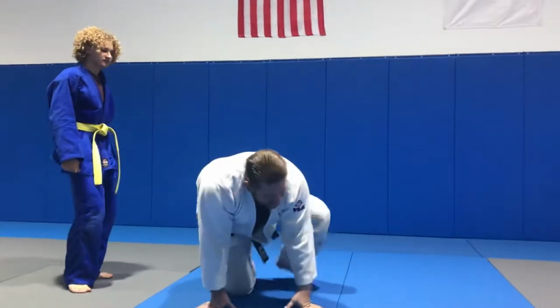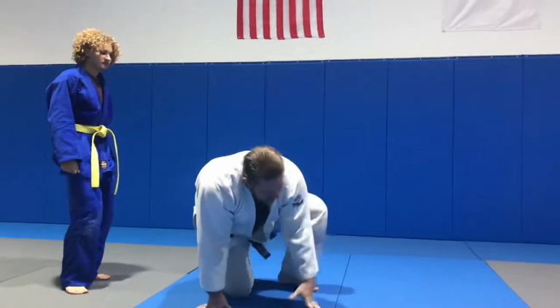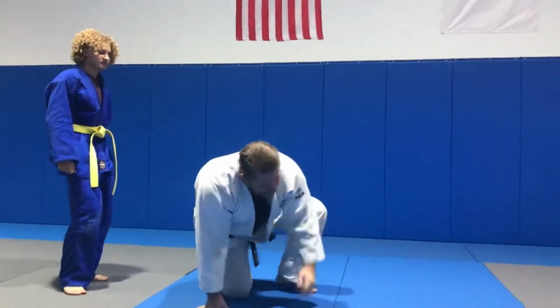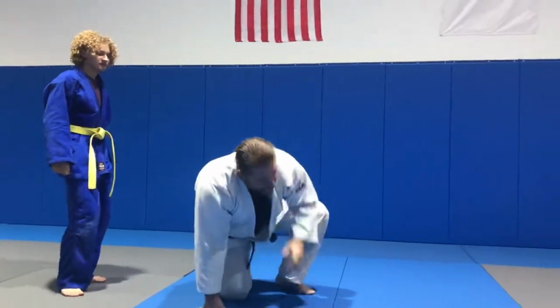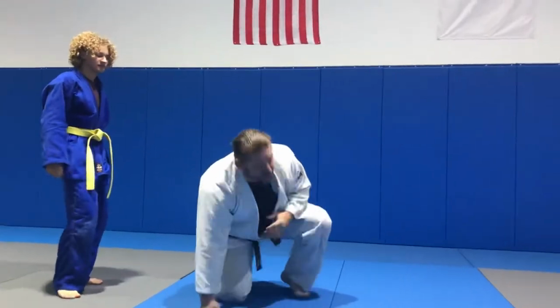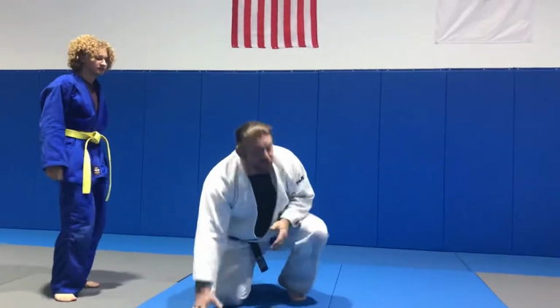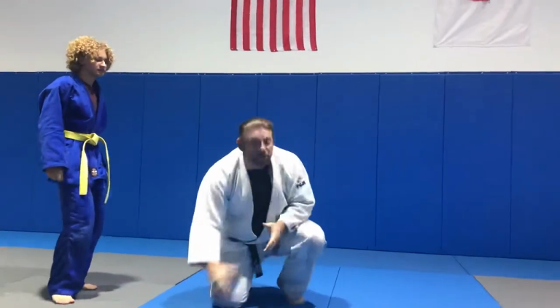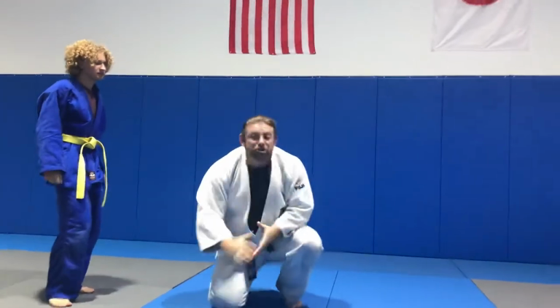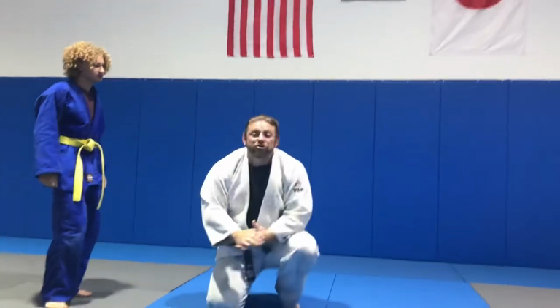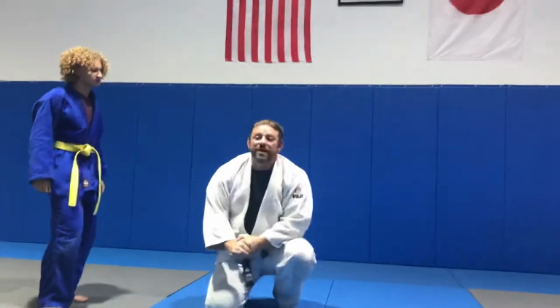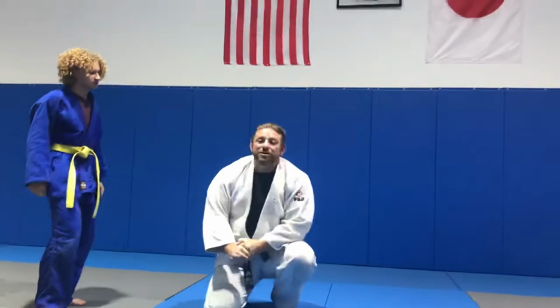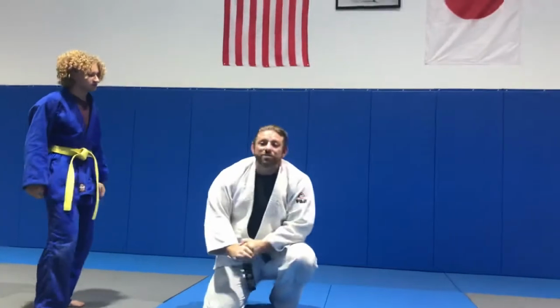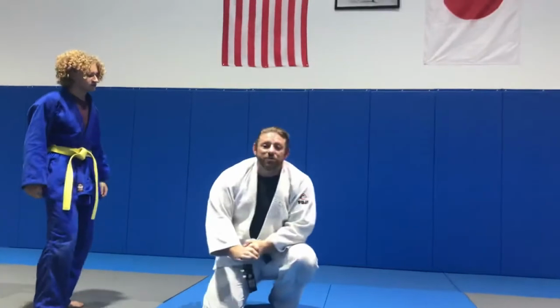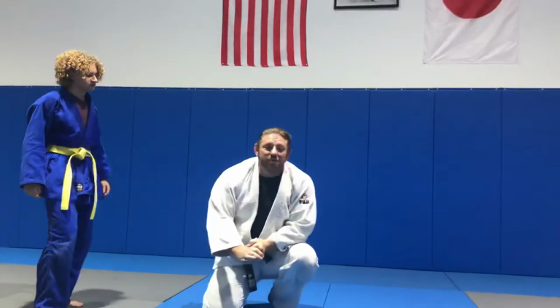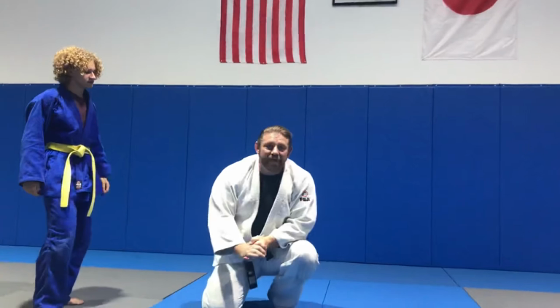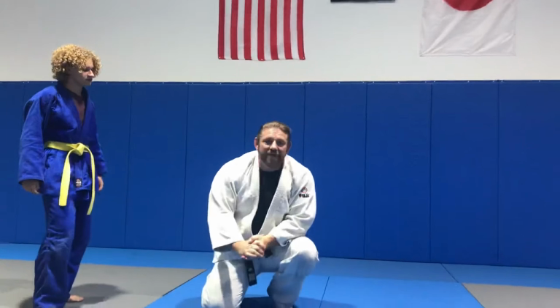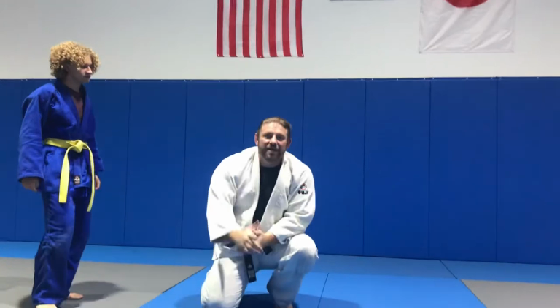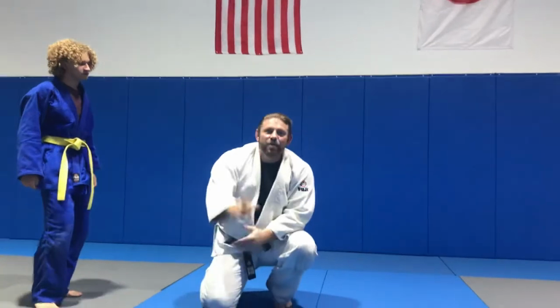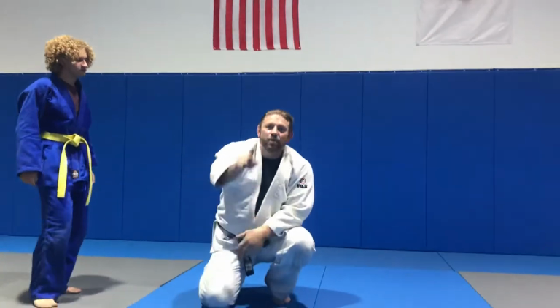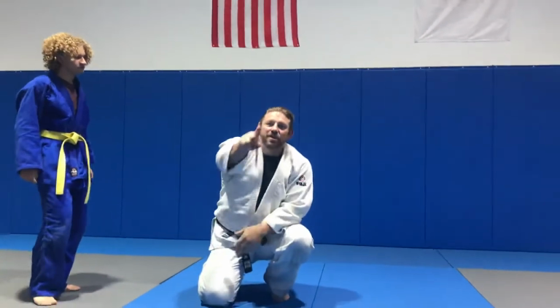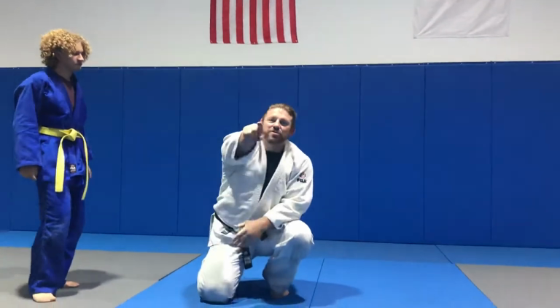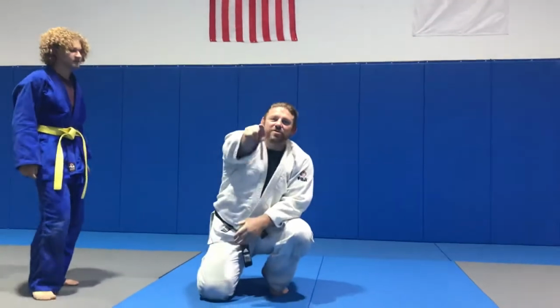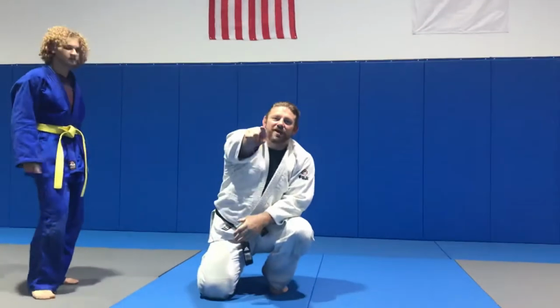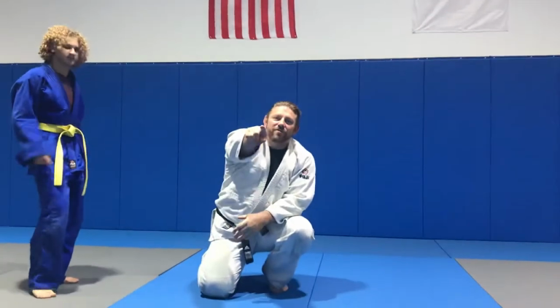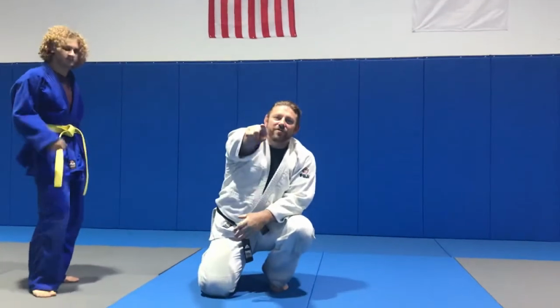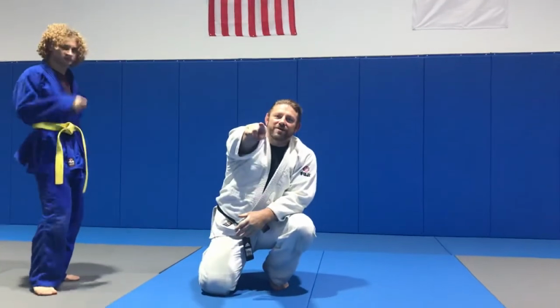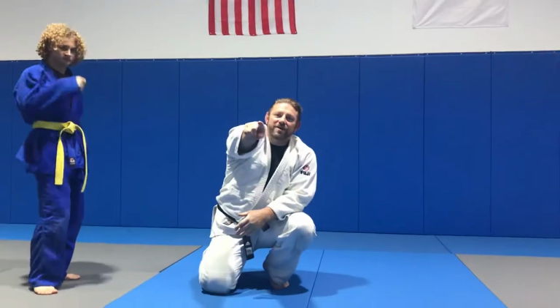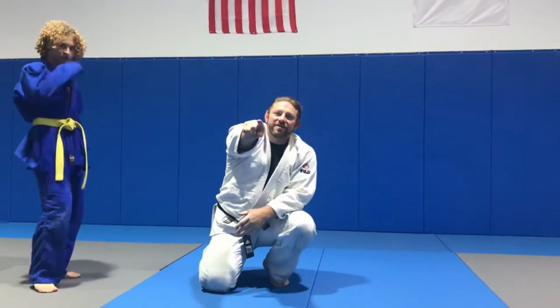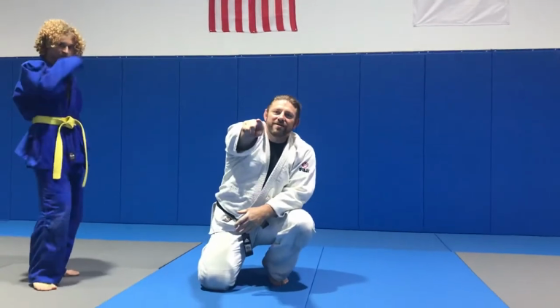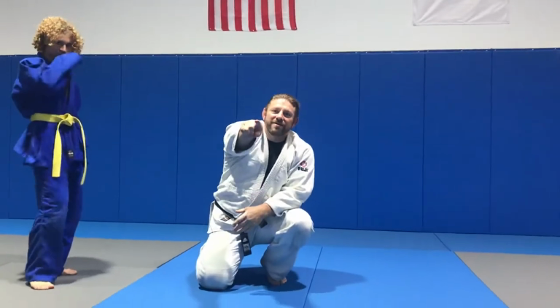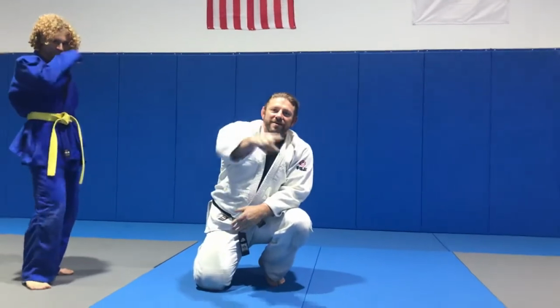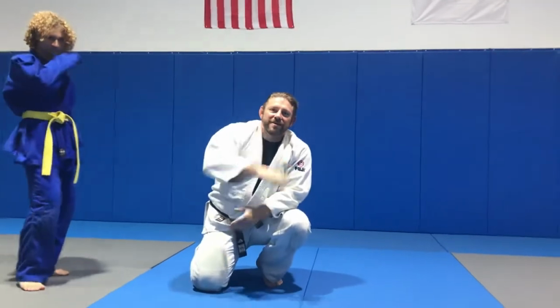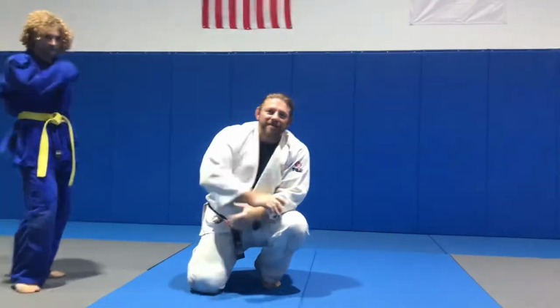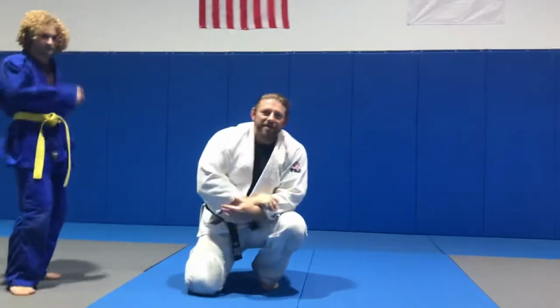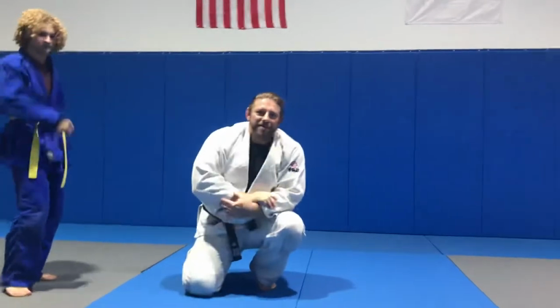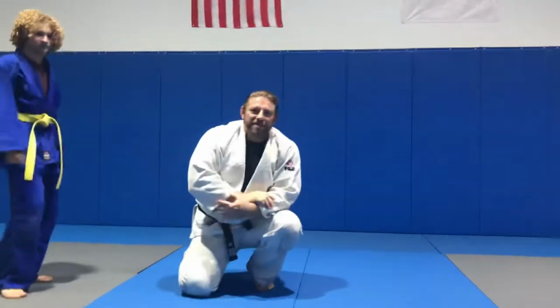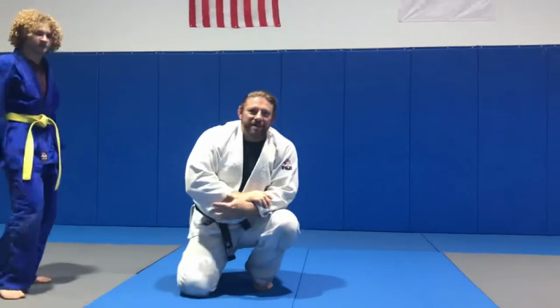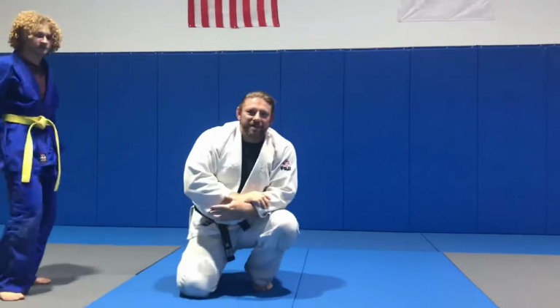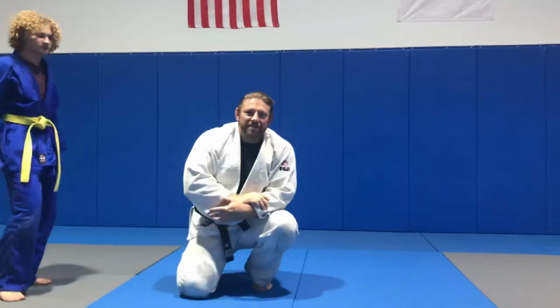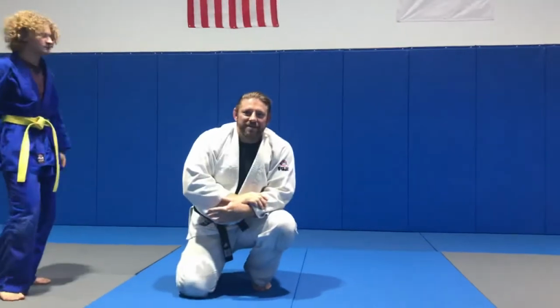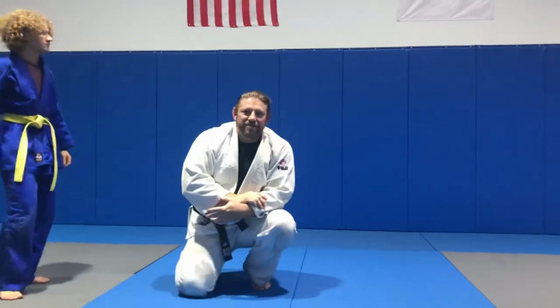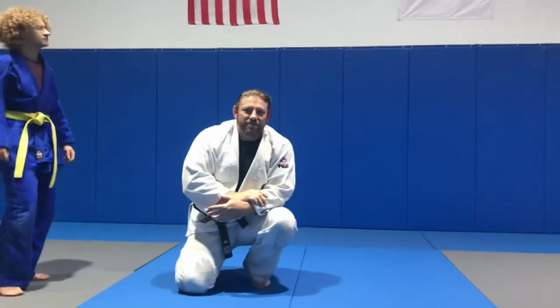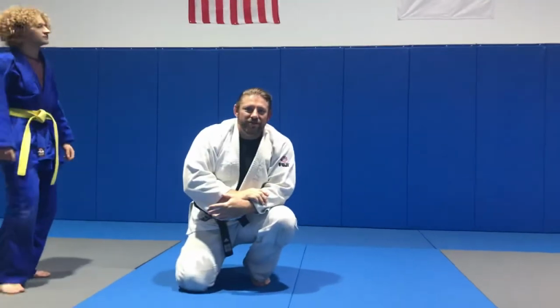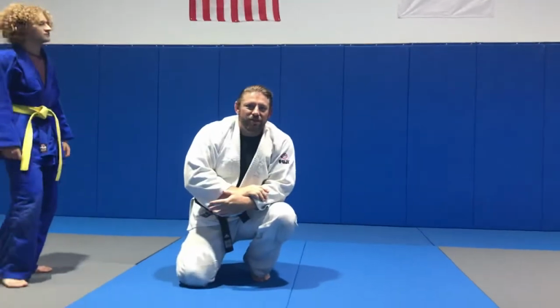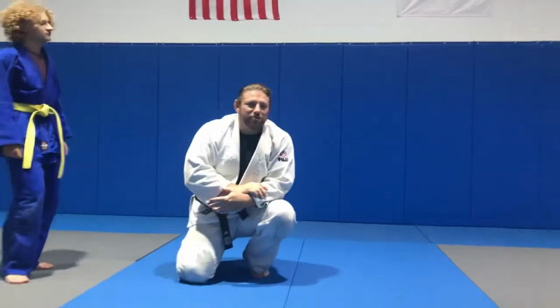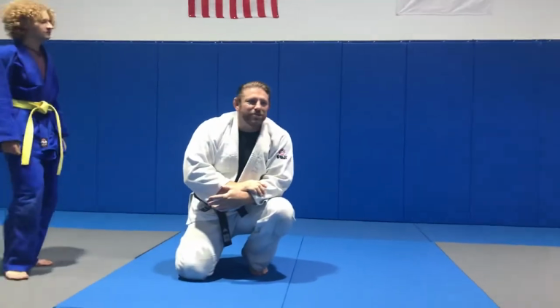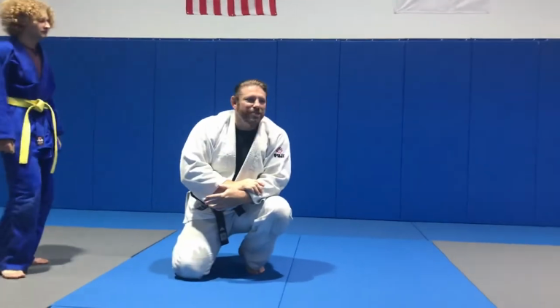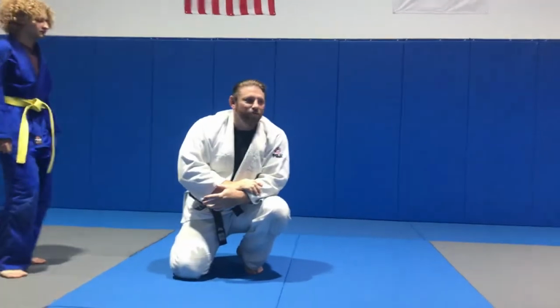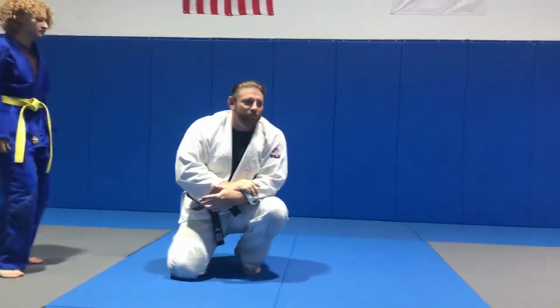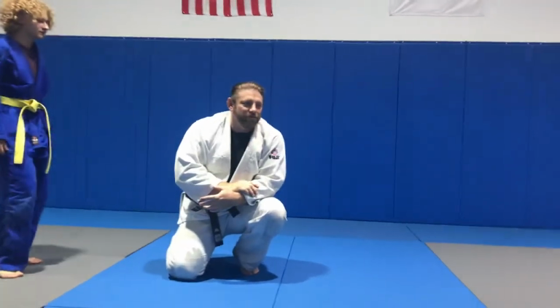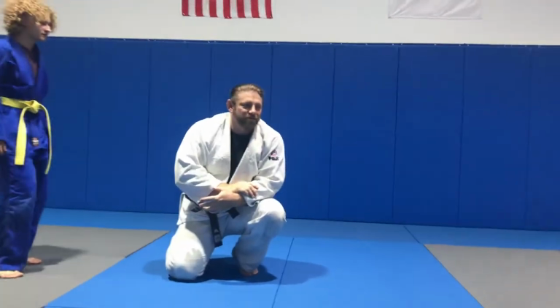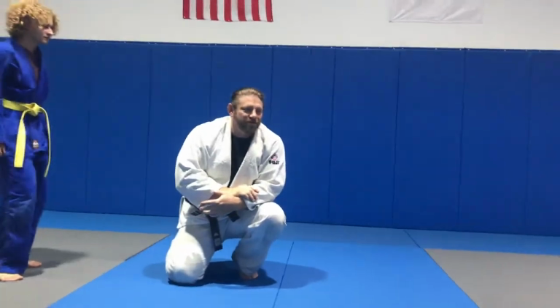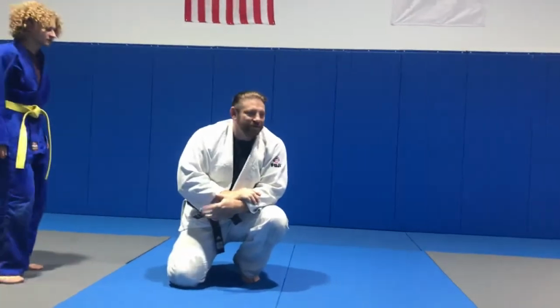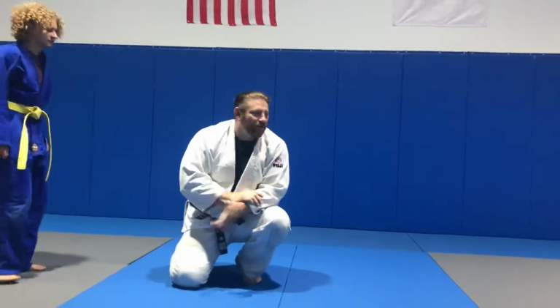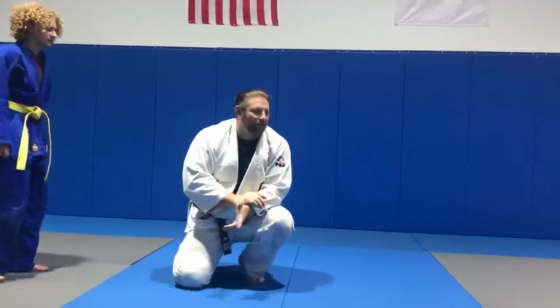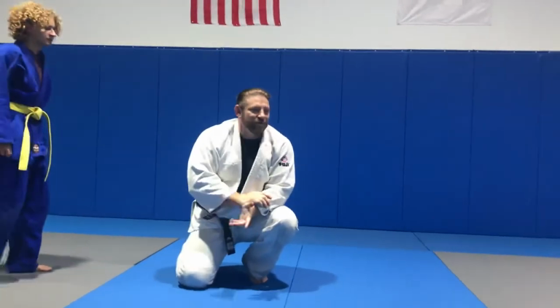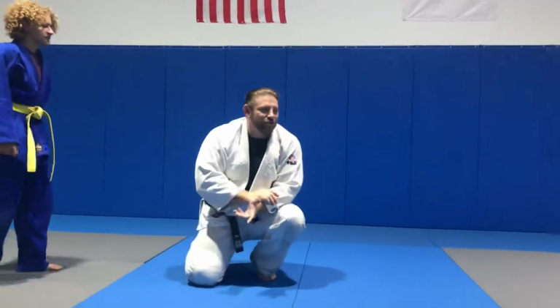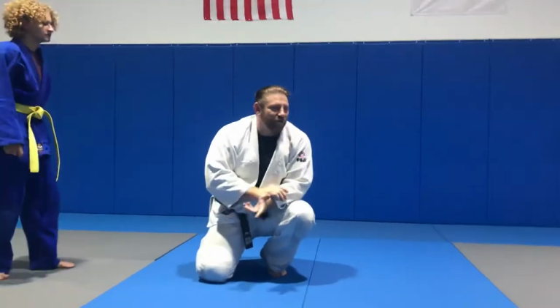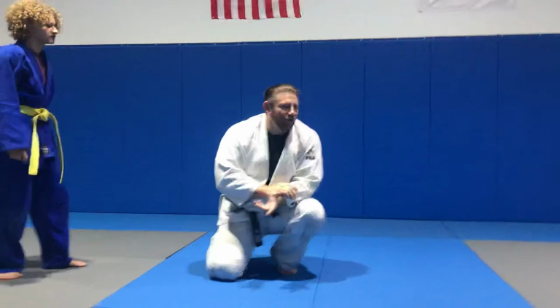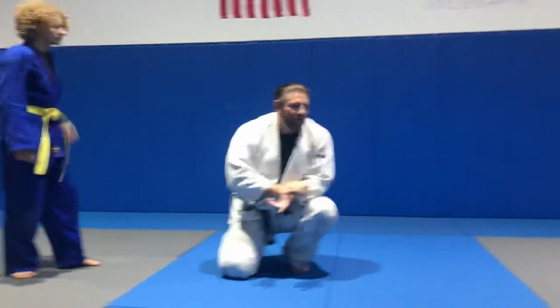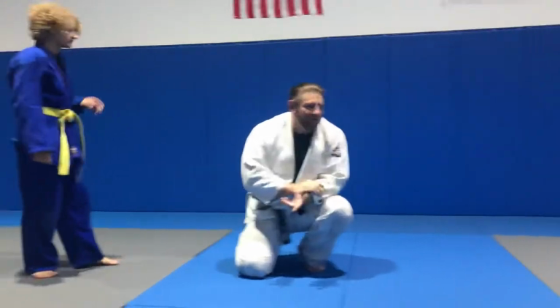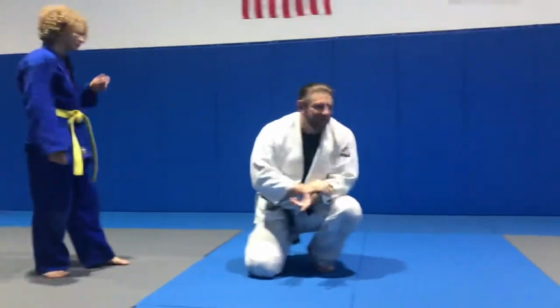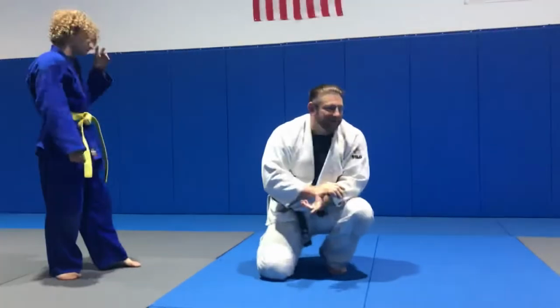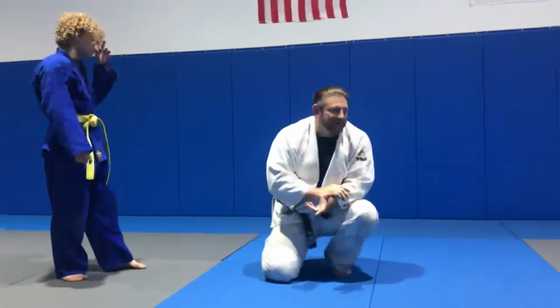Tonight we're going to do the straight Tomoanagi — we're going to do that one right there. The one you see in movies, the one that John Wick does.